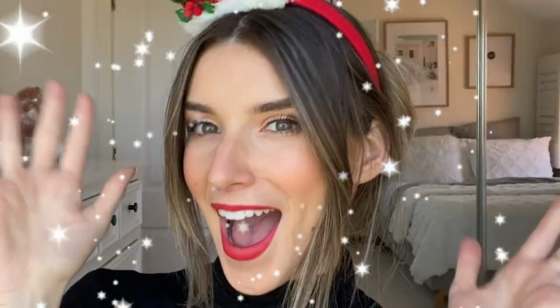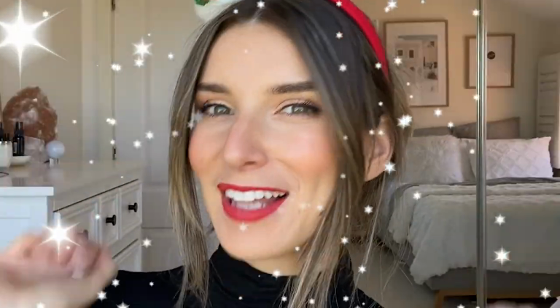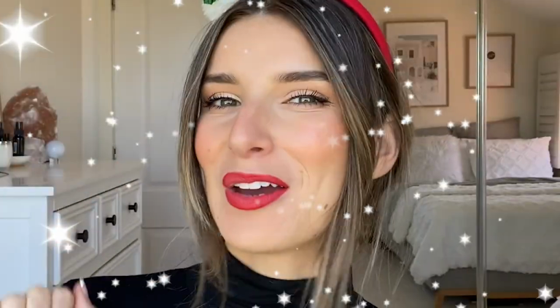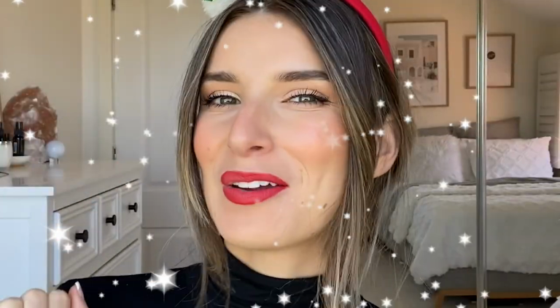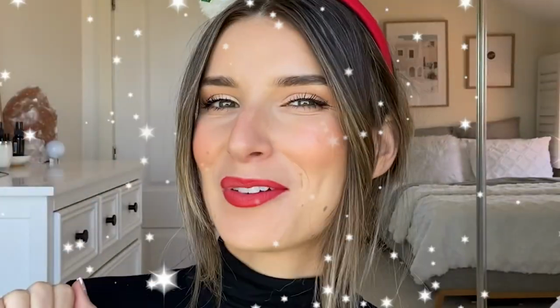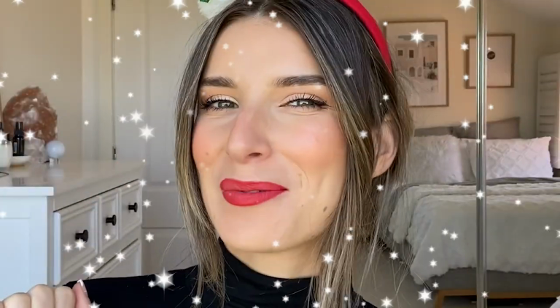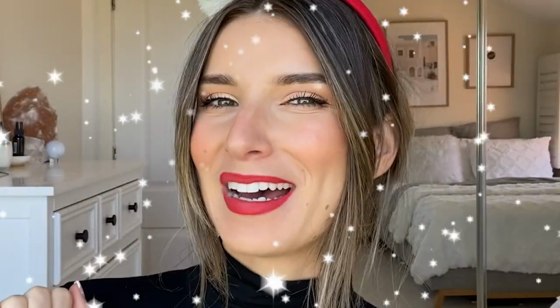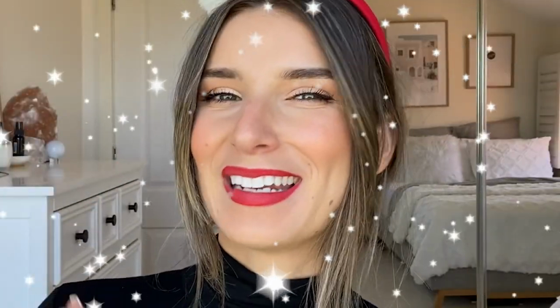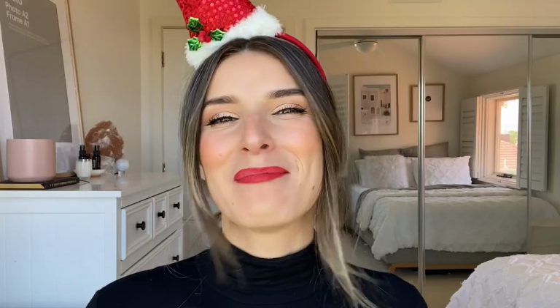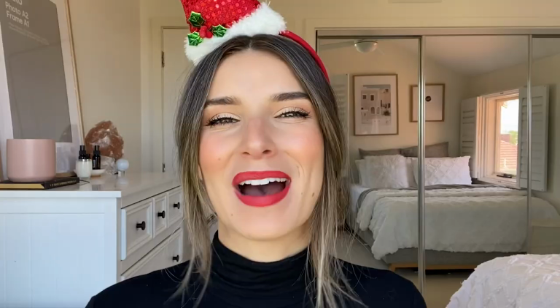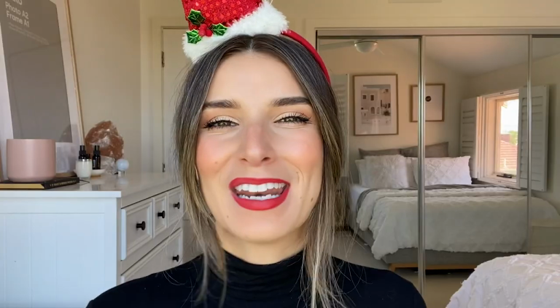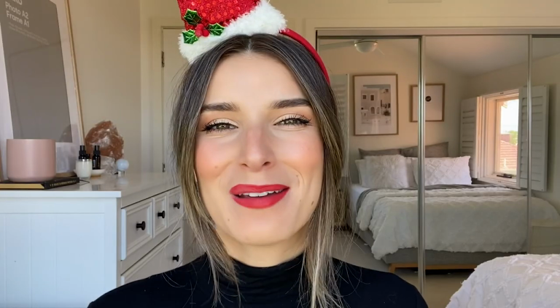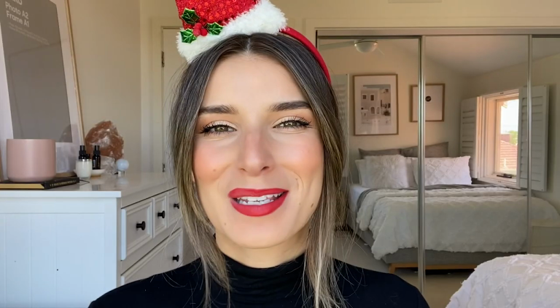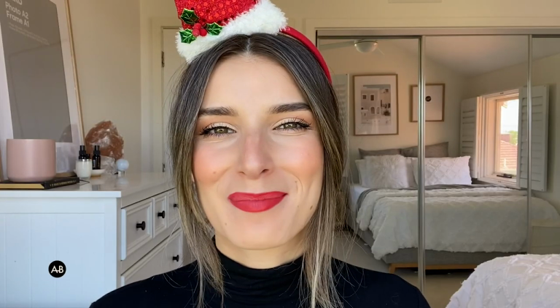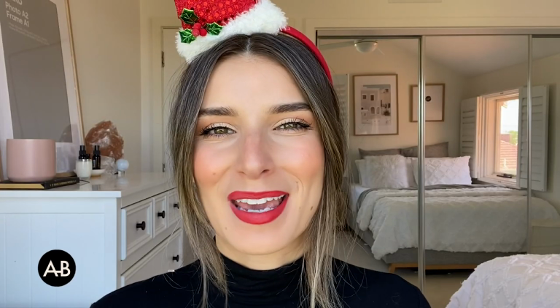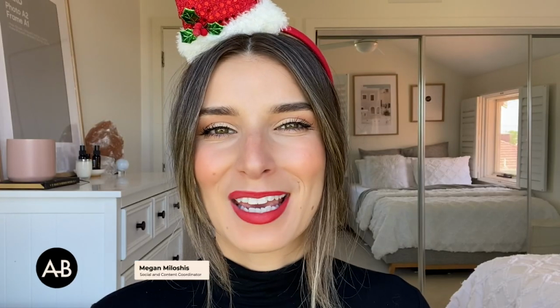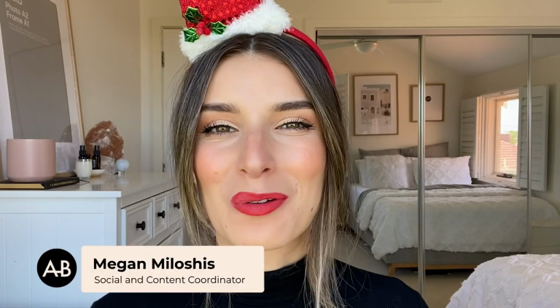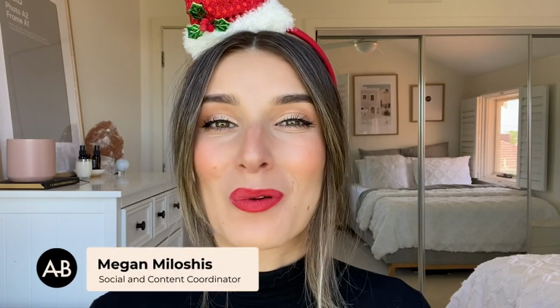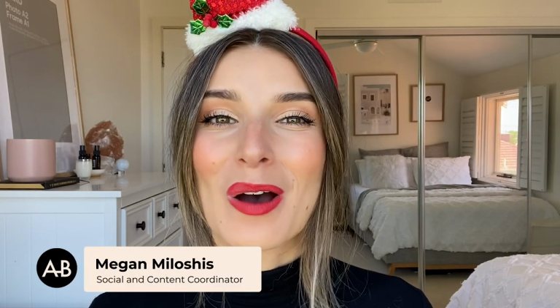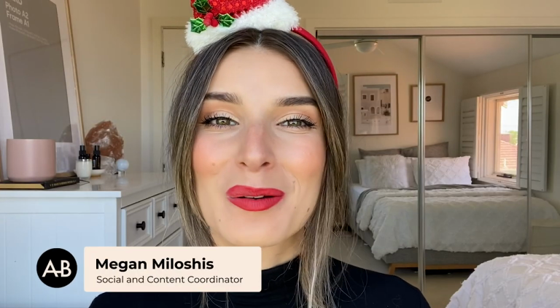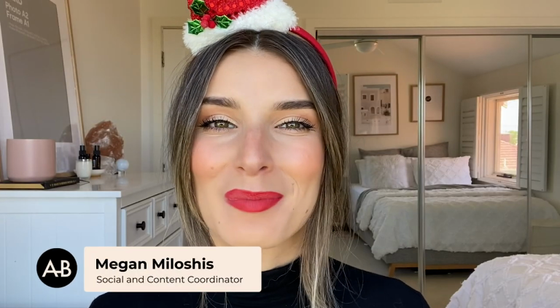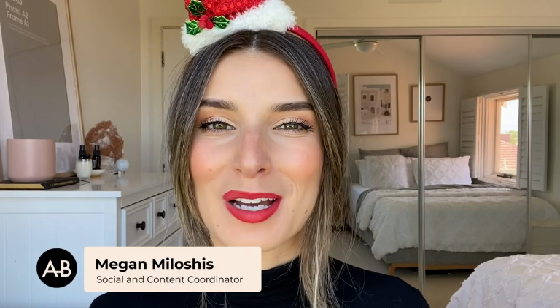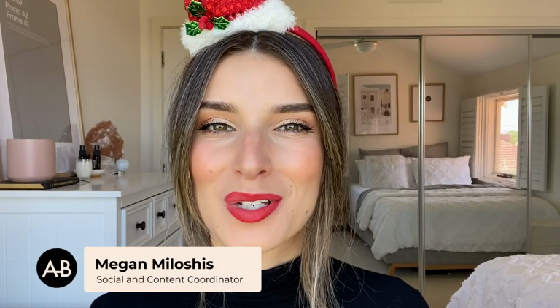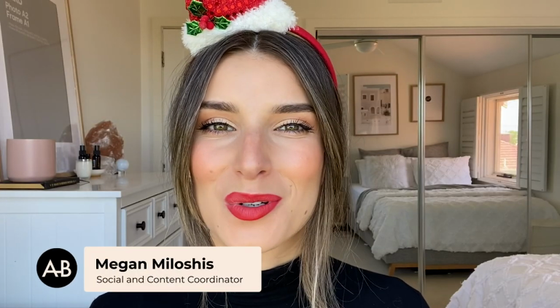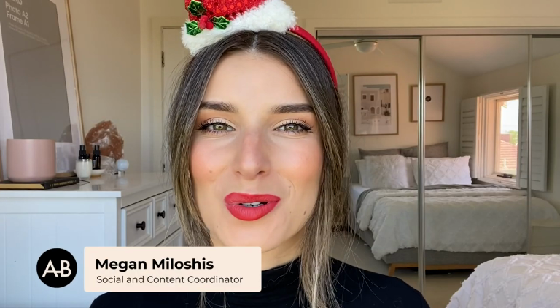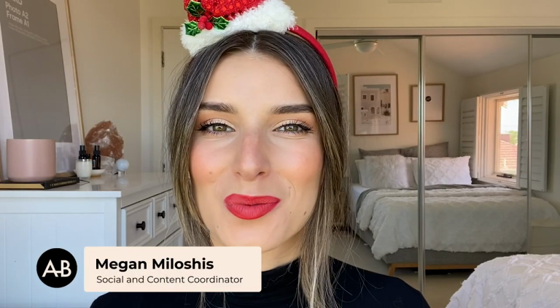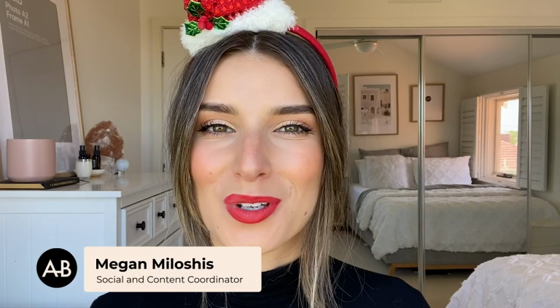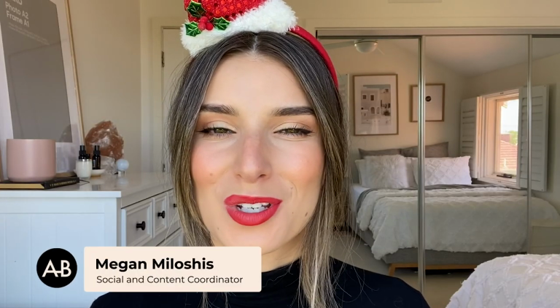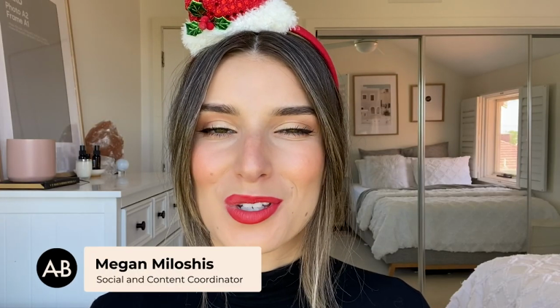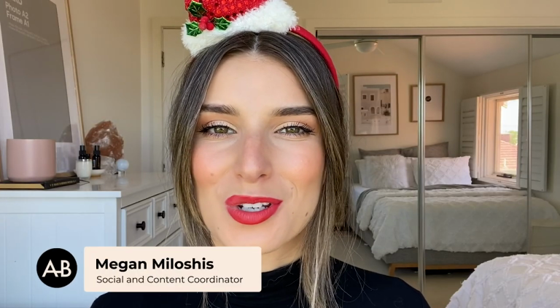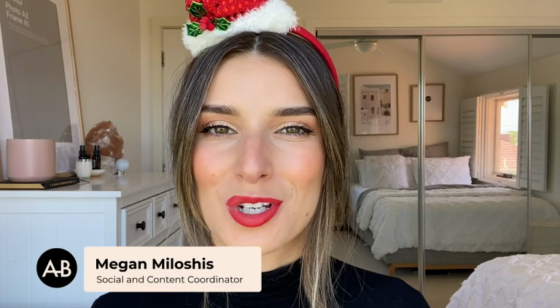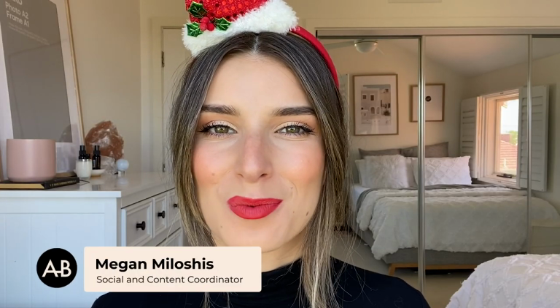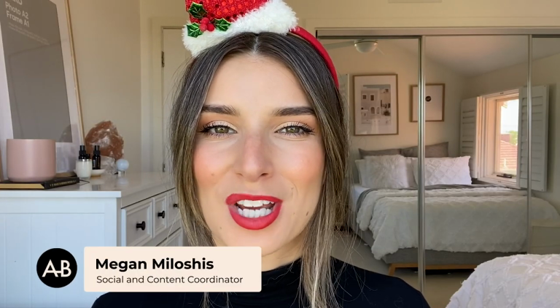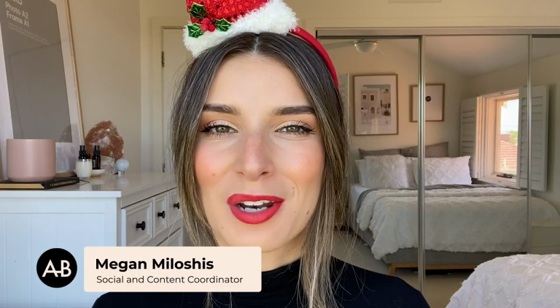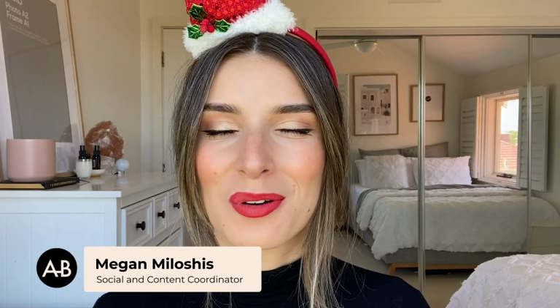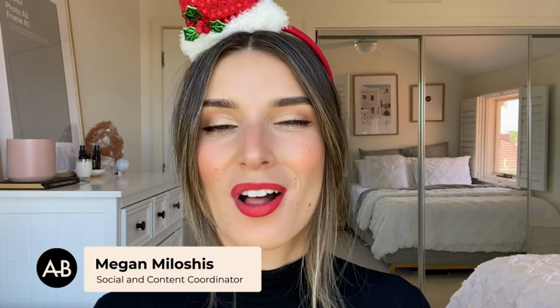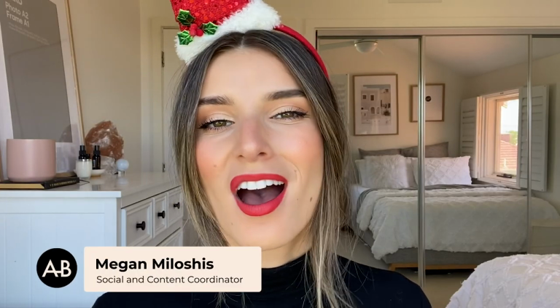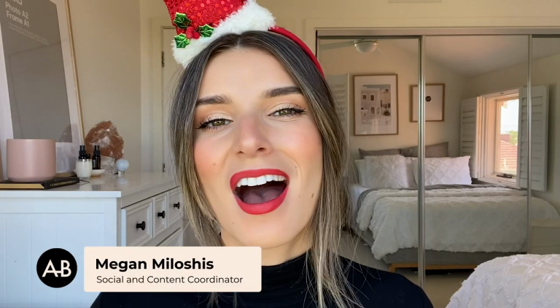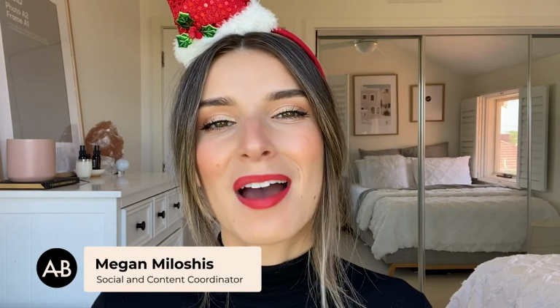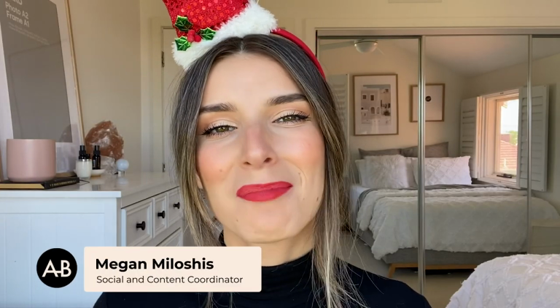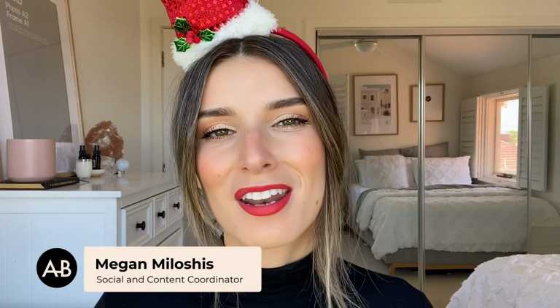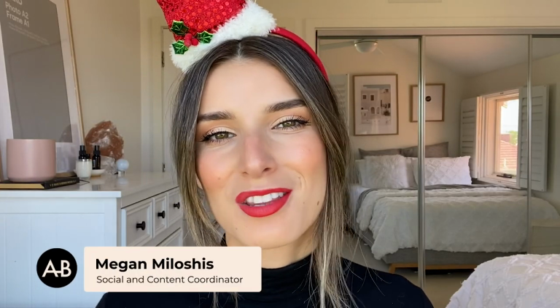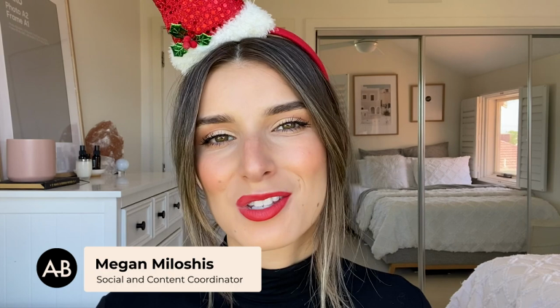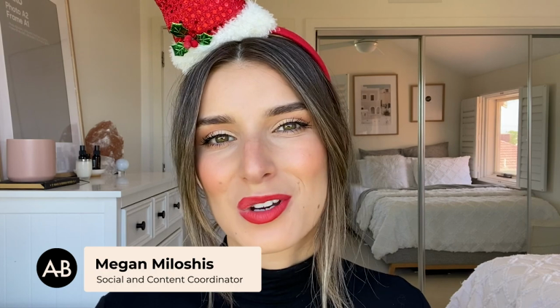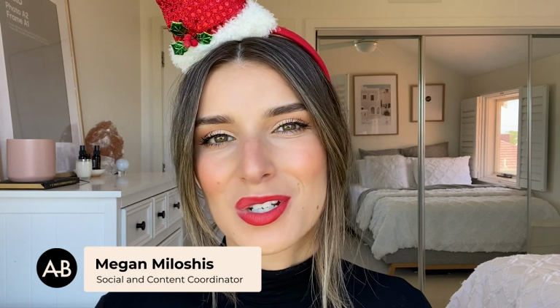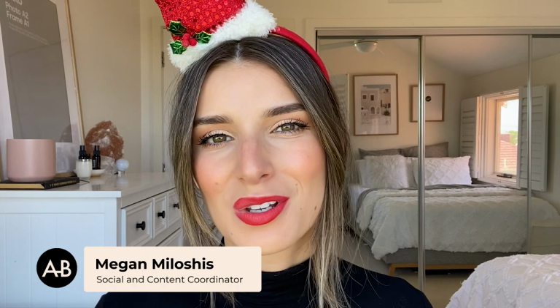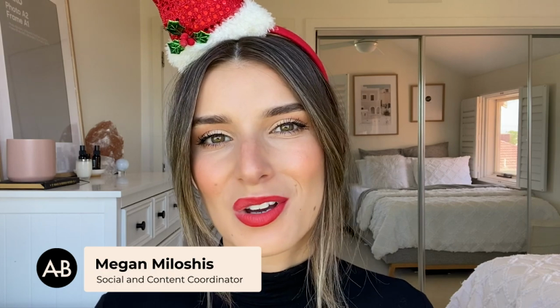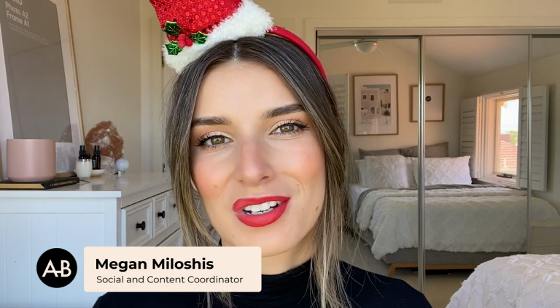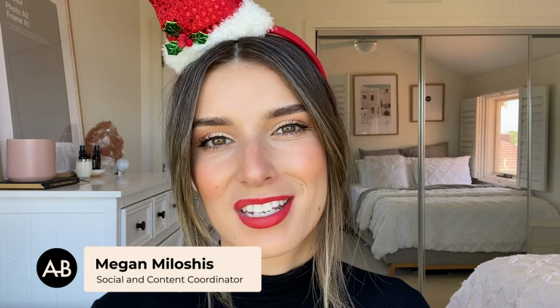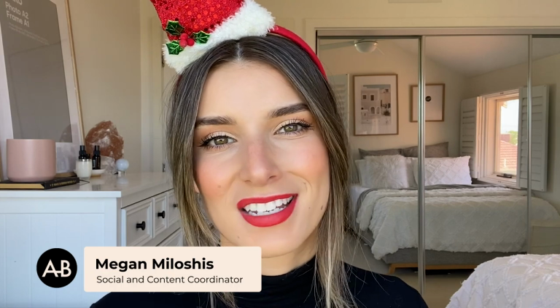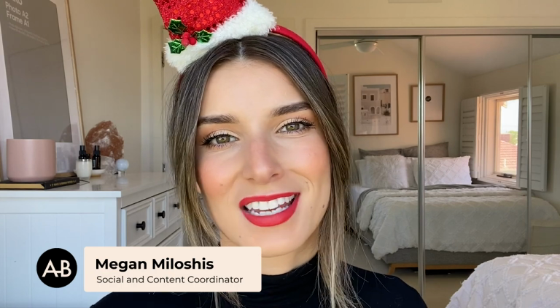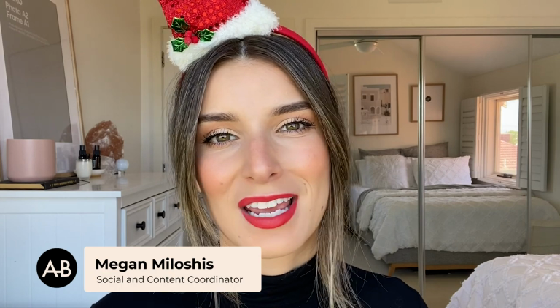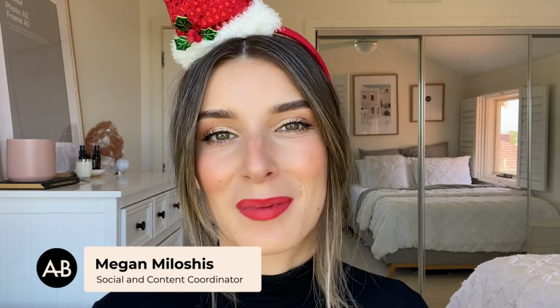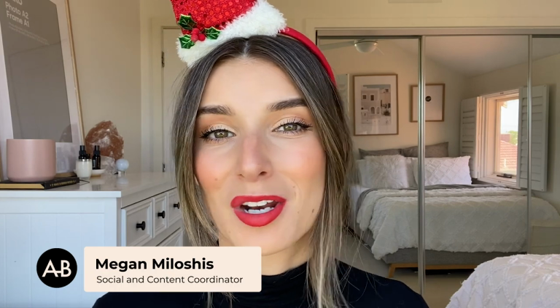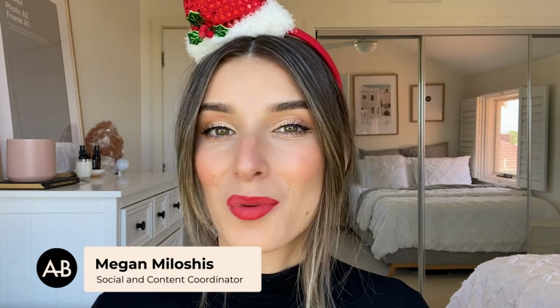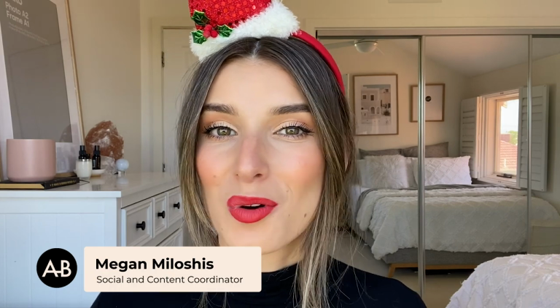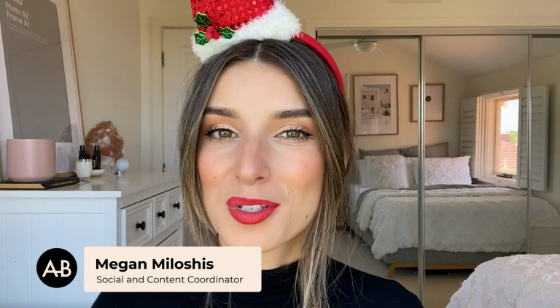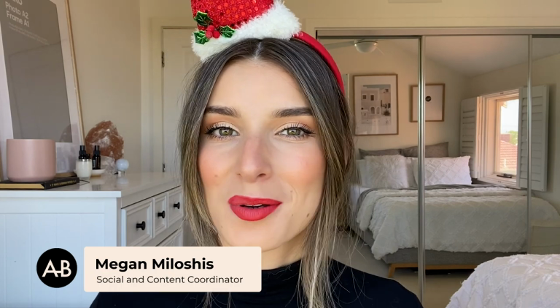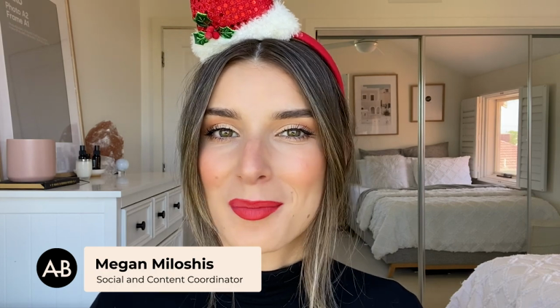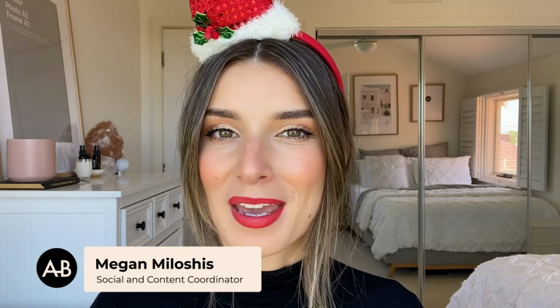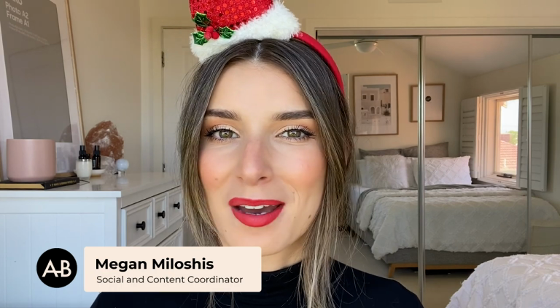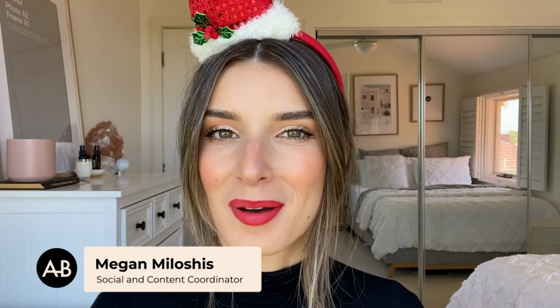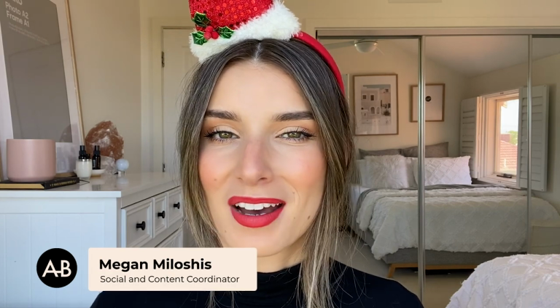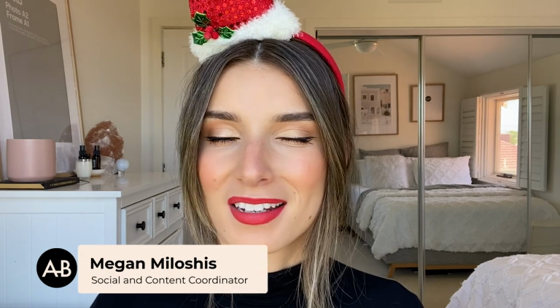Hello everyone, my name is Megan. Welcome back to Adore Beauty's YouTube channel. I'm part of the social and content team and I'm also a makeup artist.